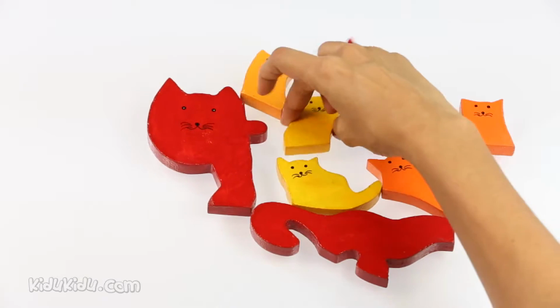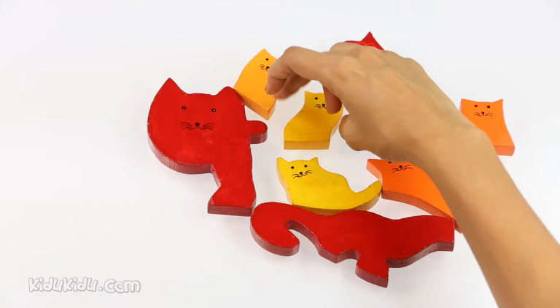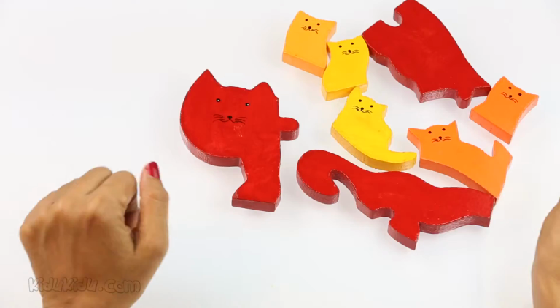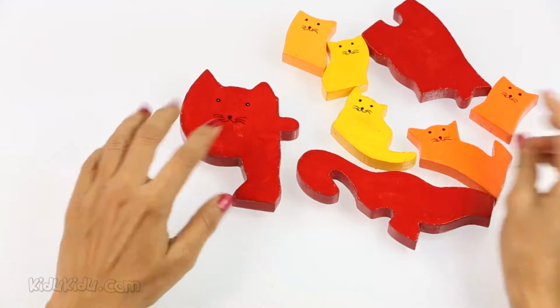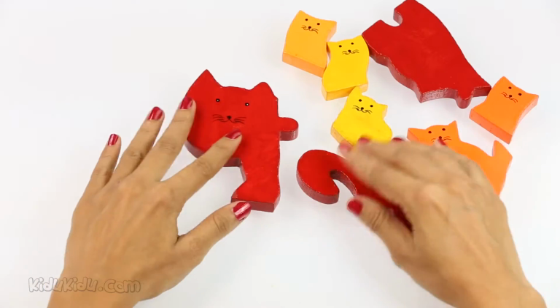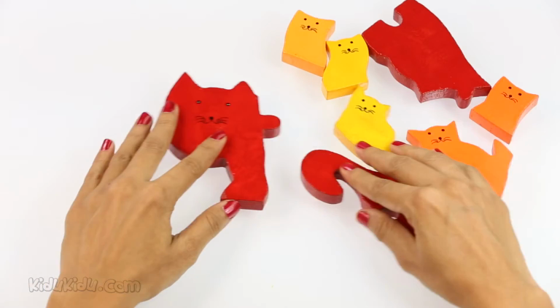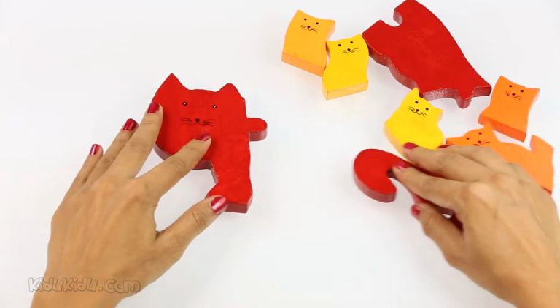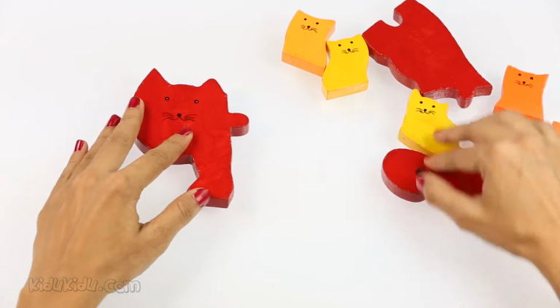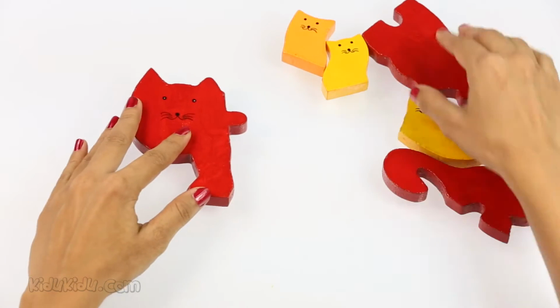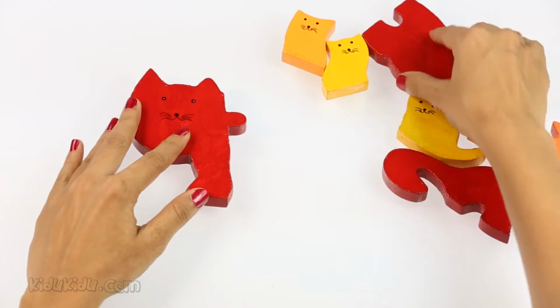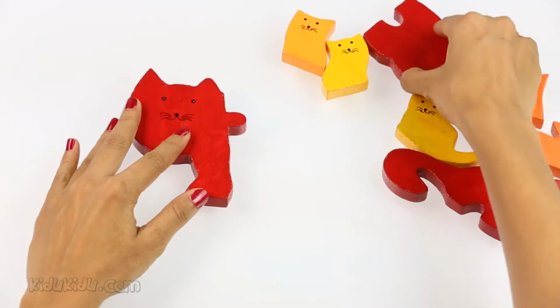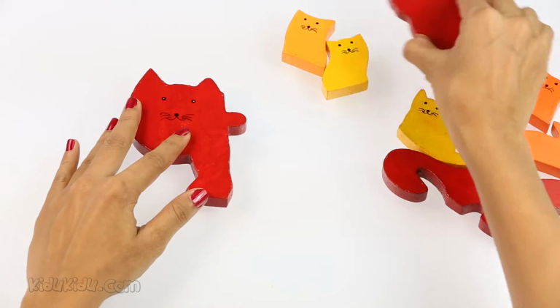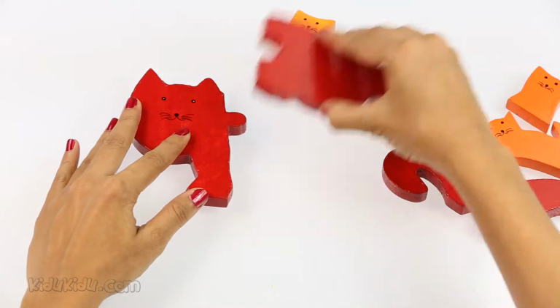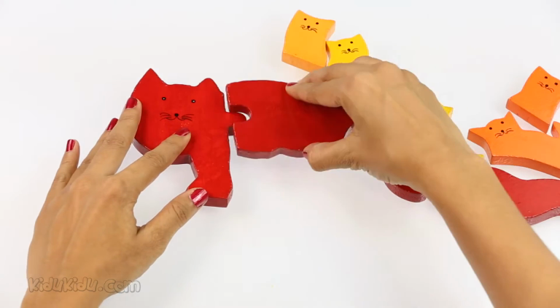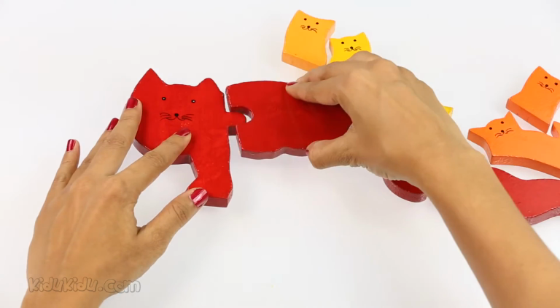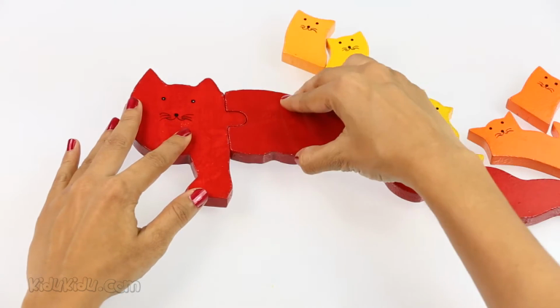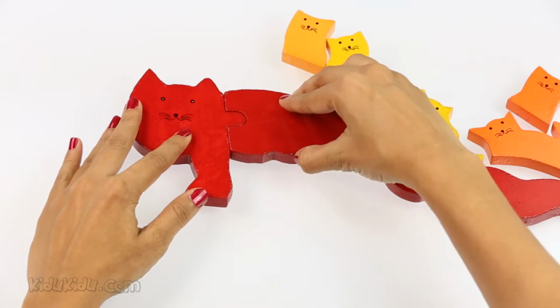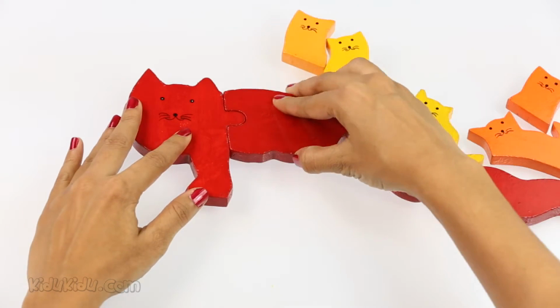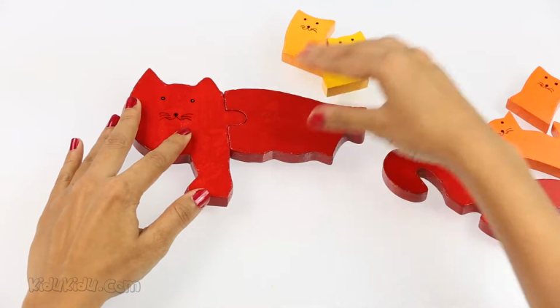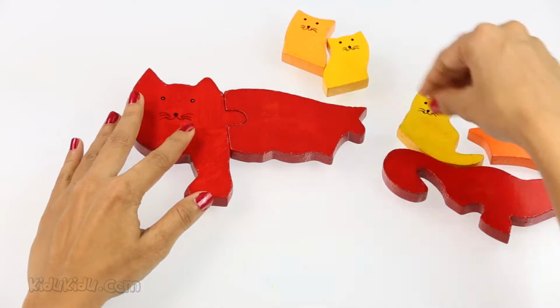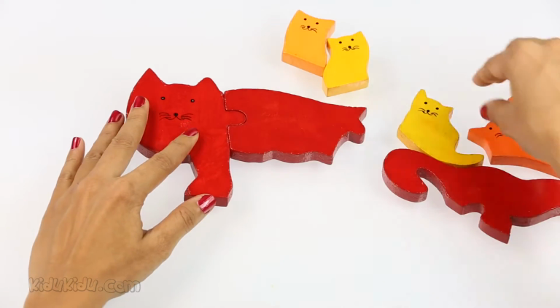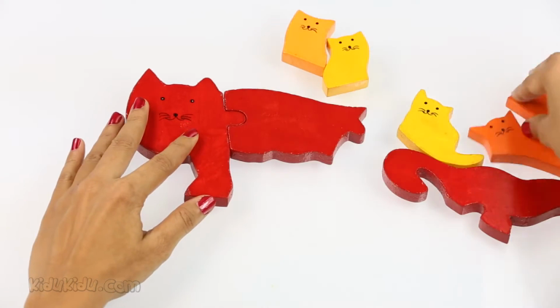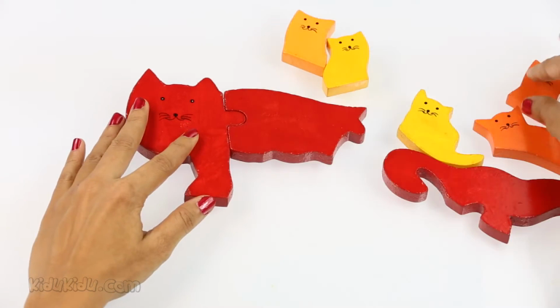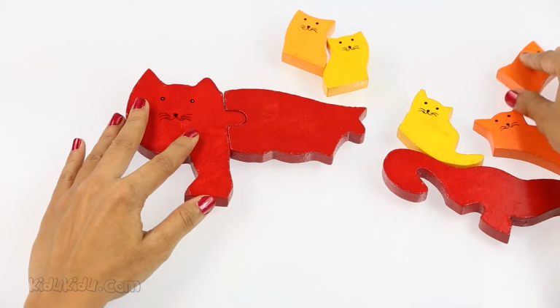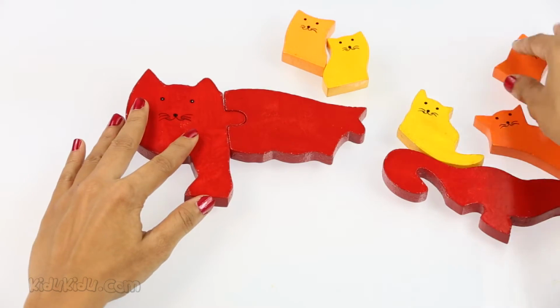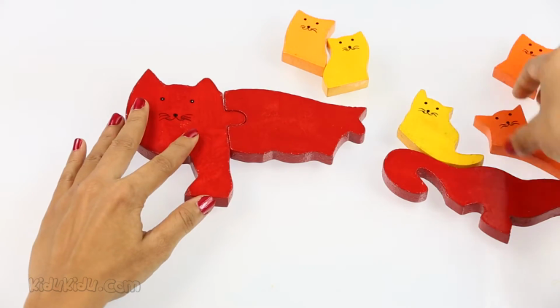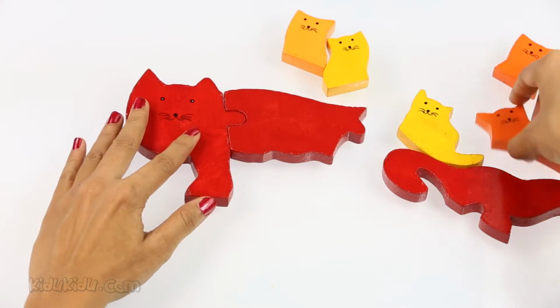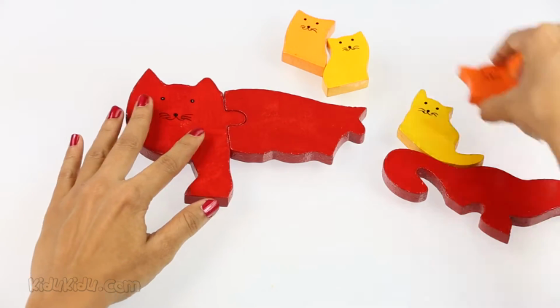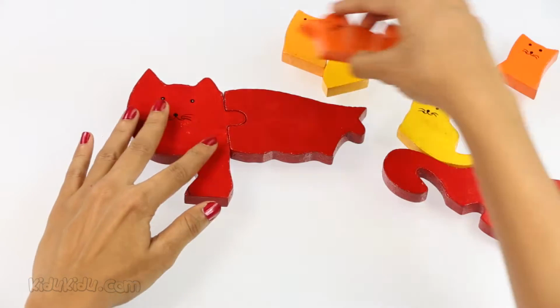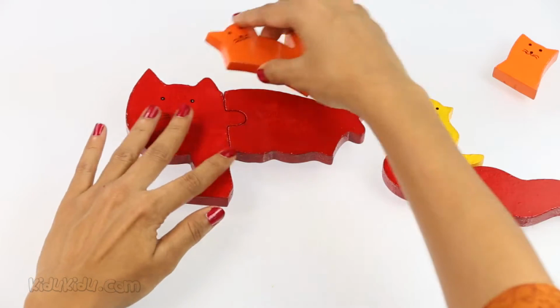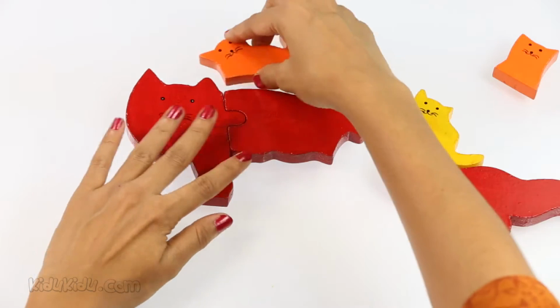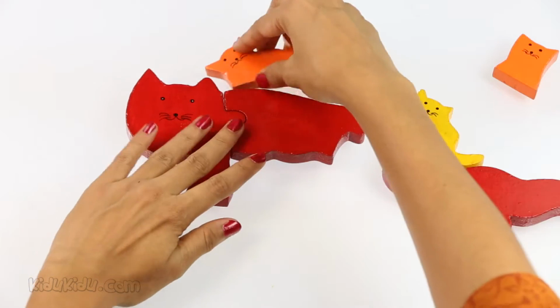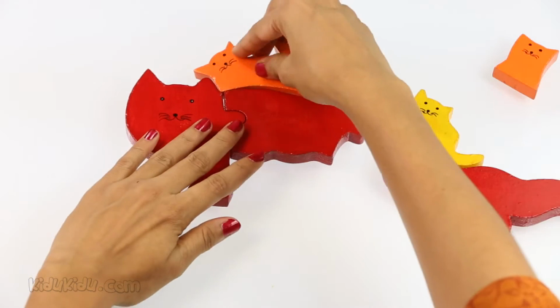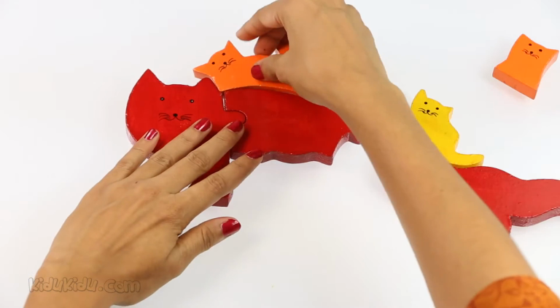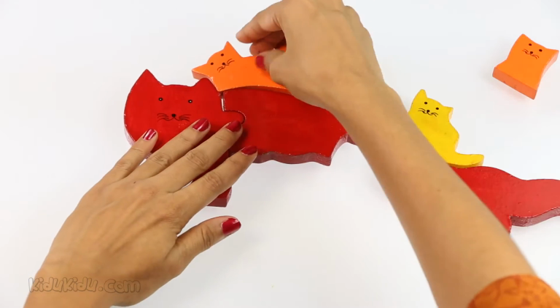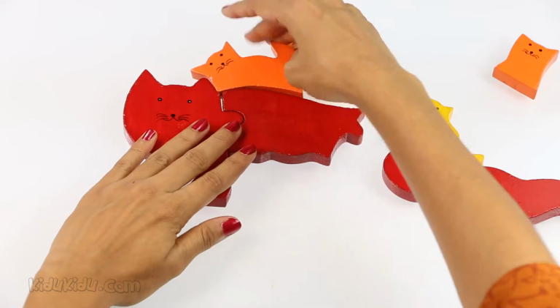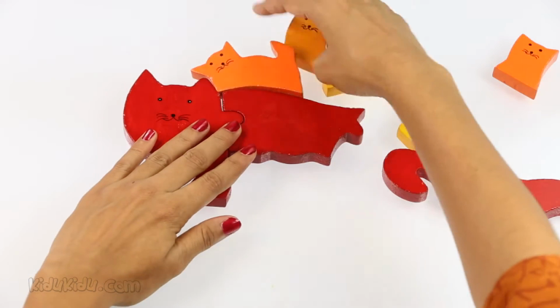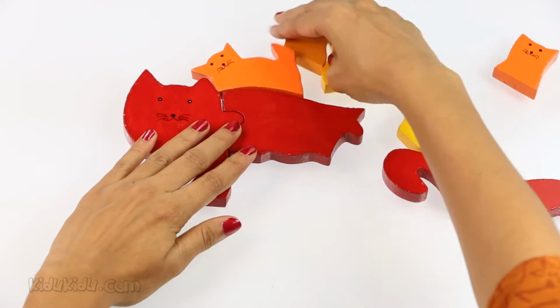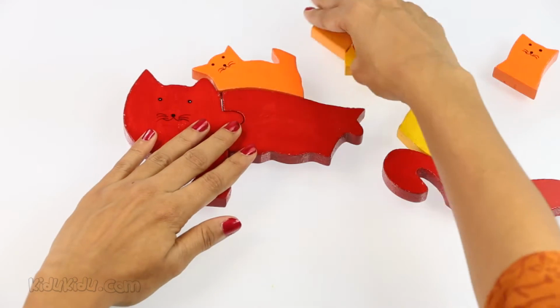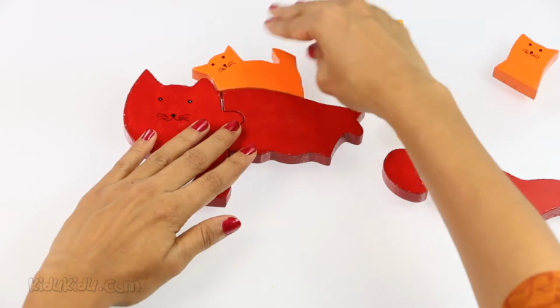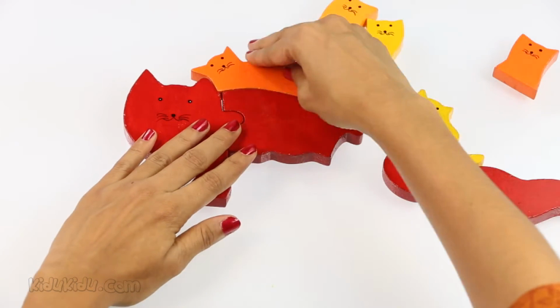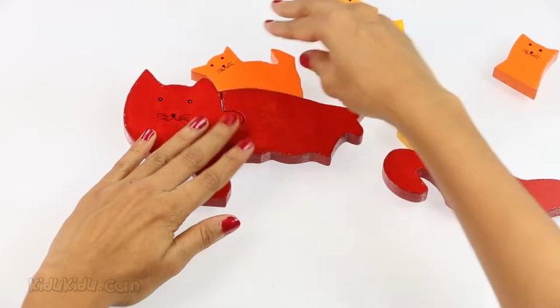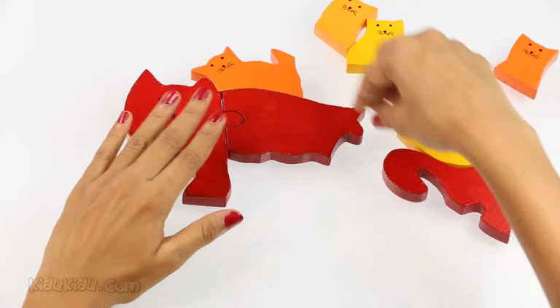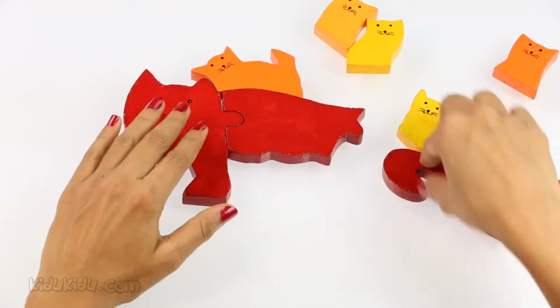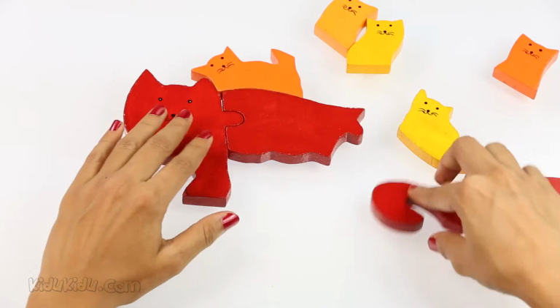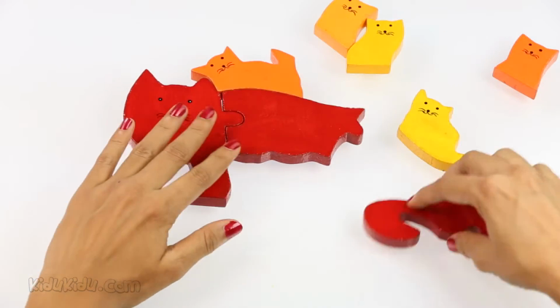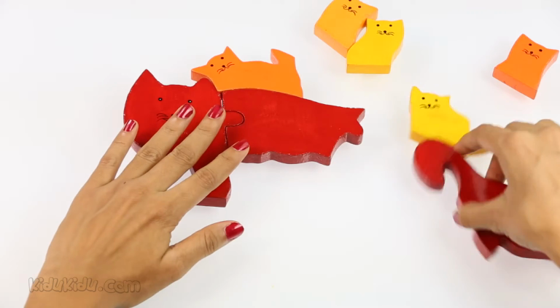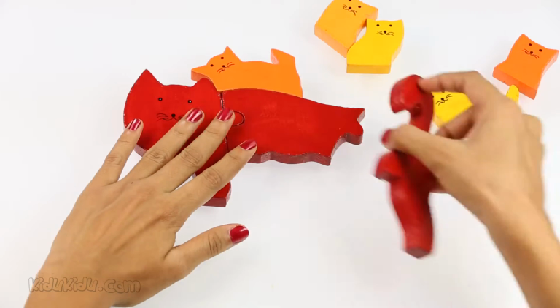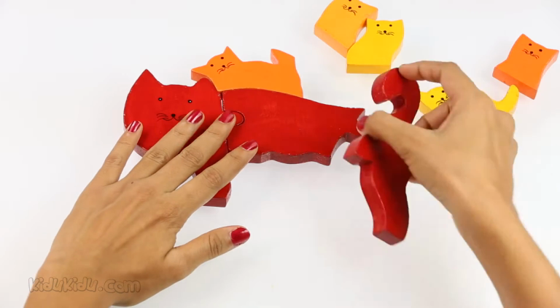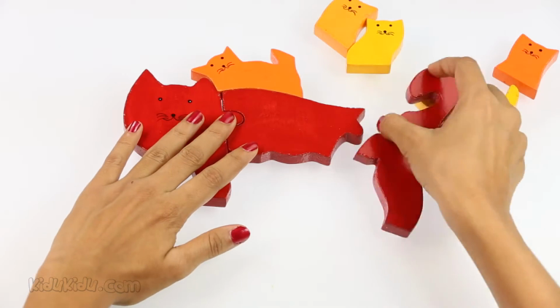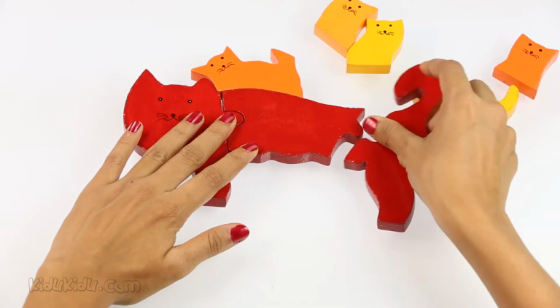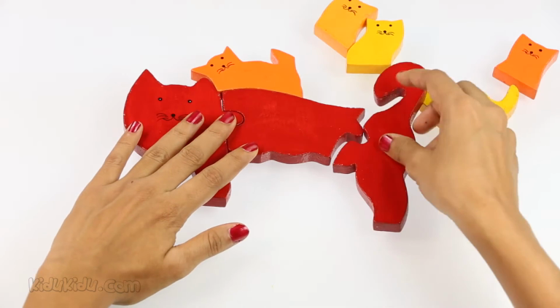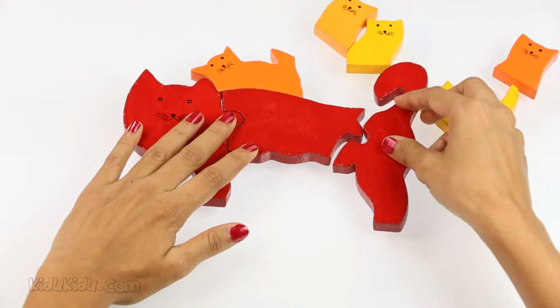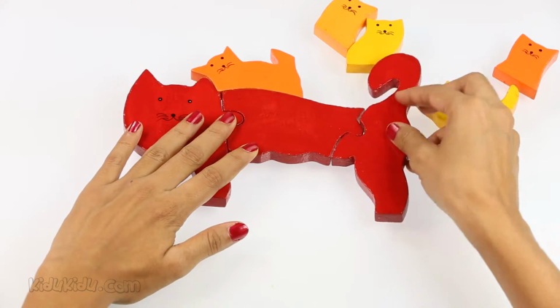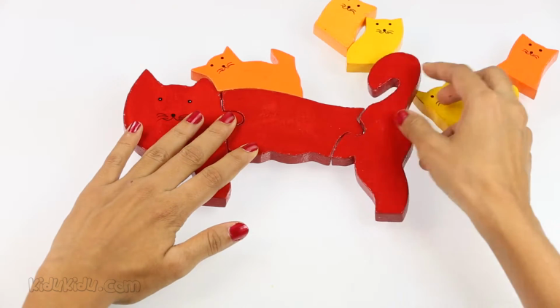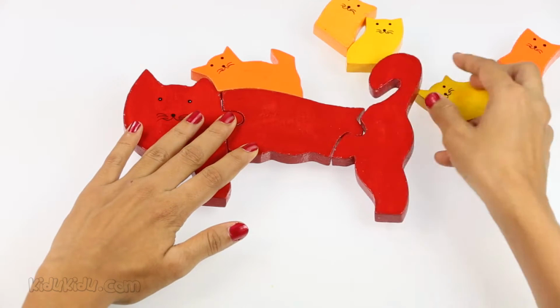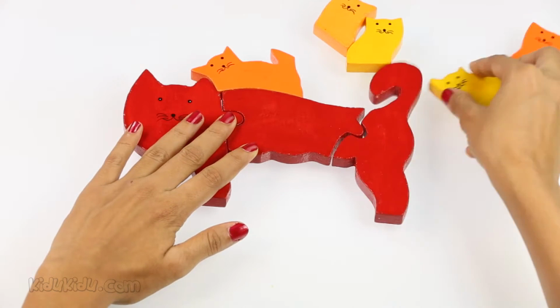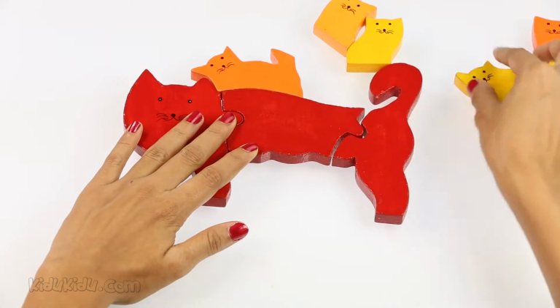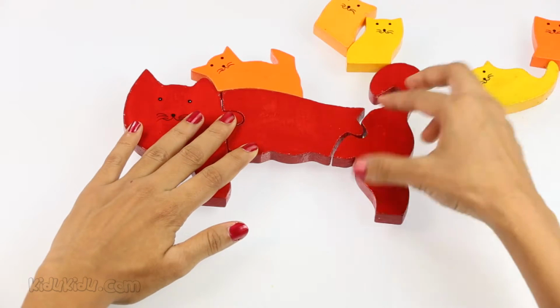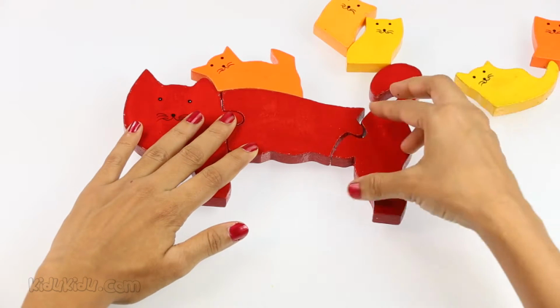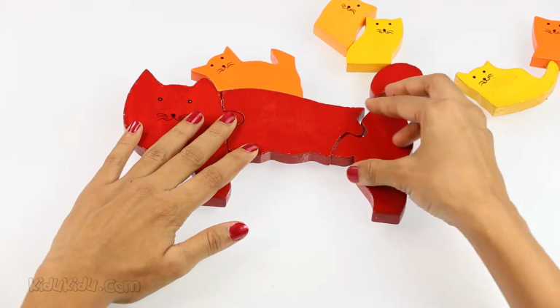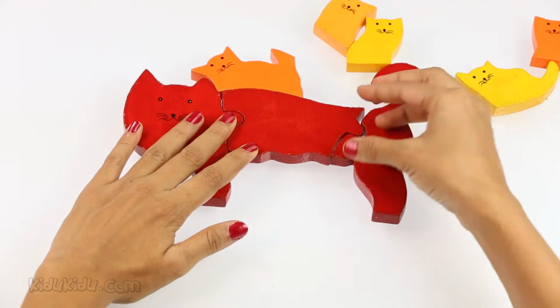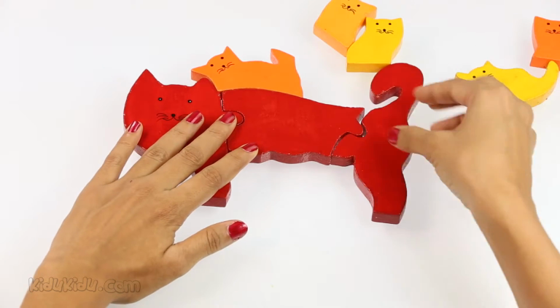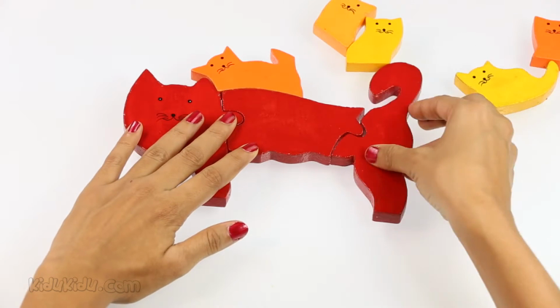That looks like a really big red head. Oh, it's a cat.